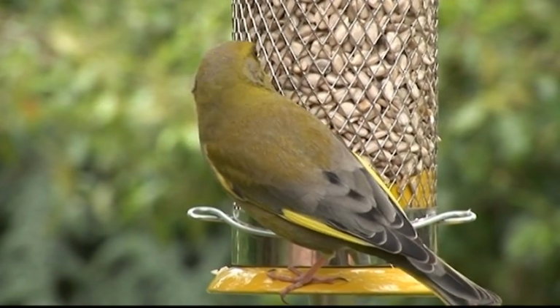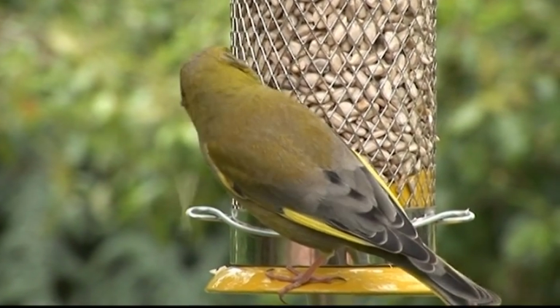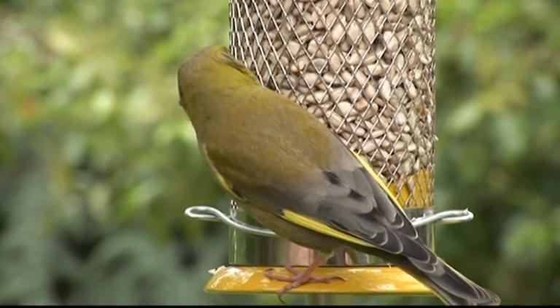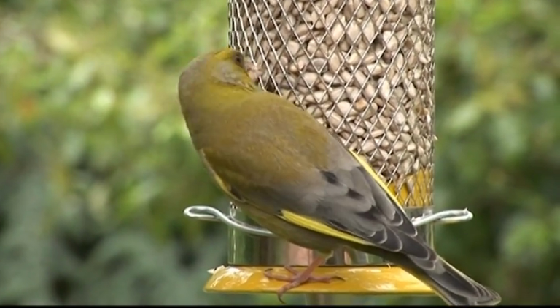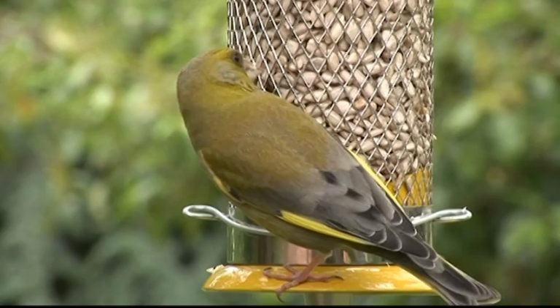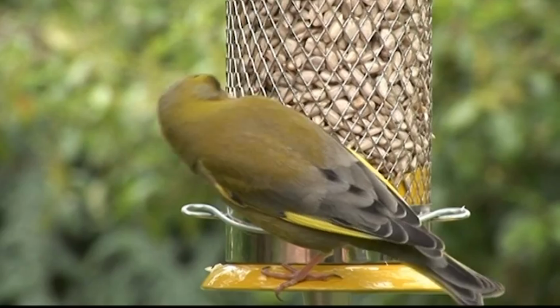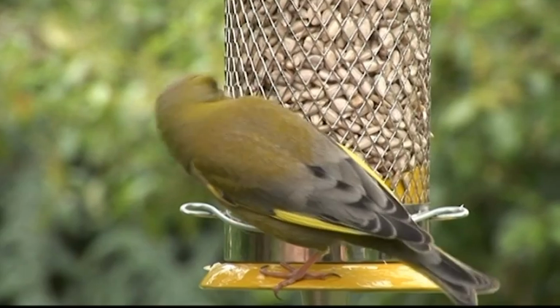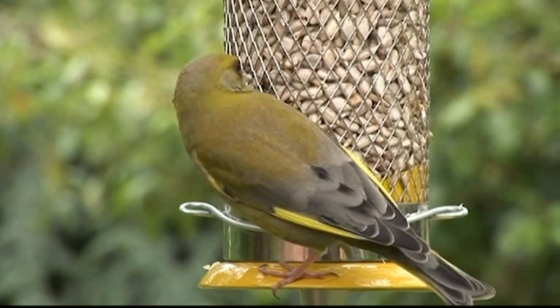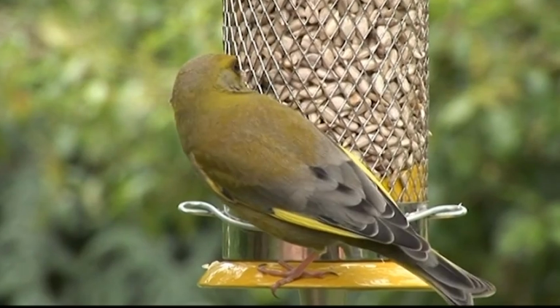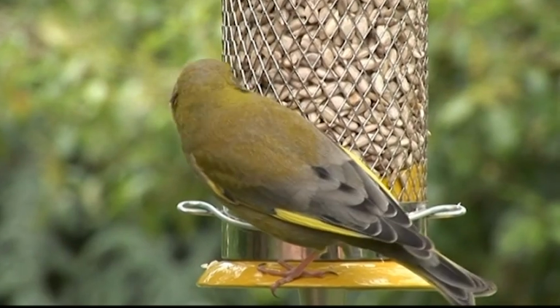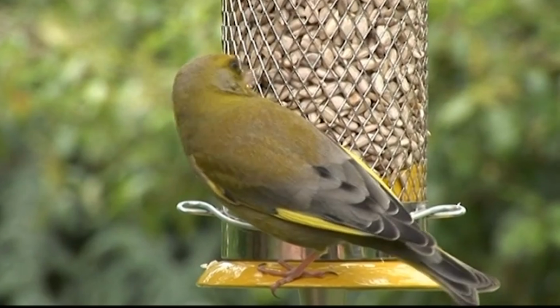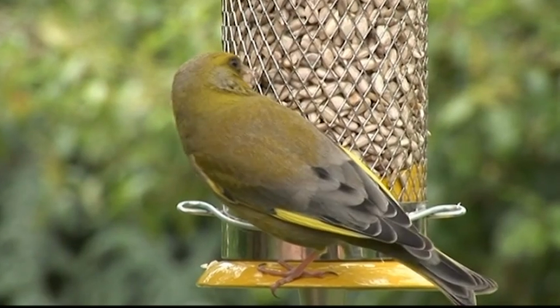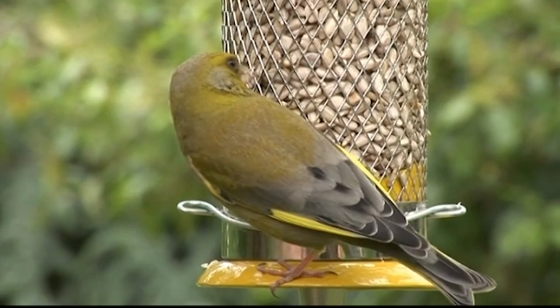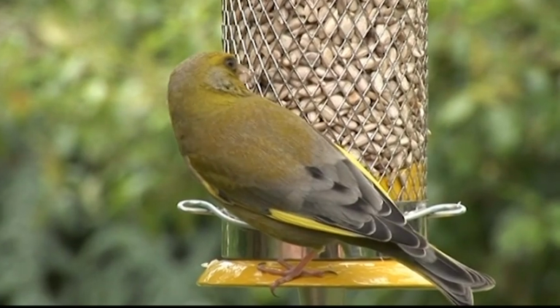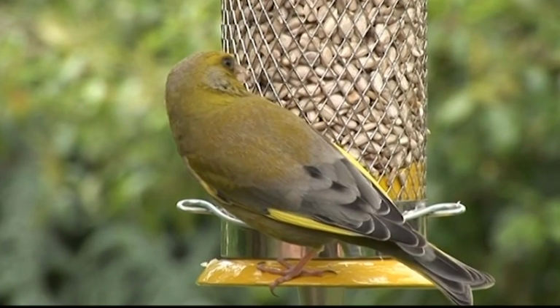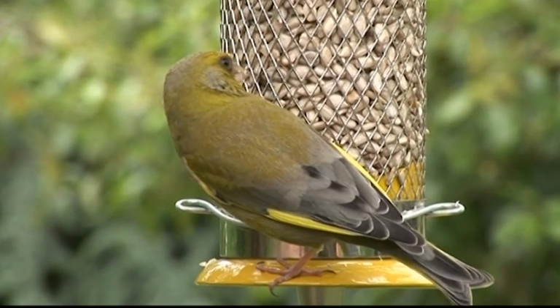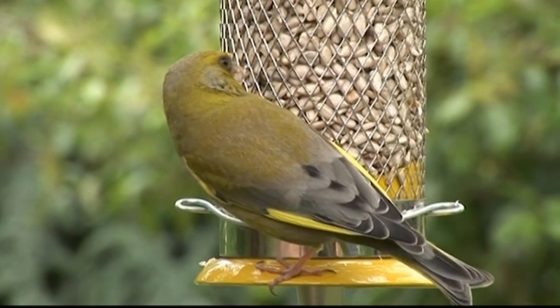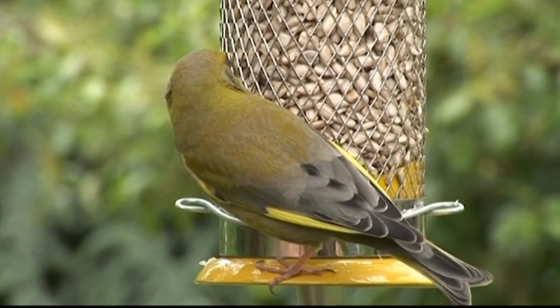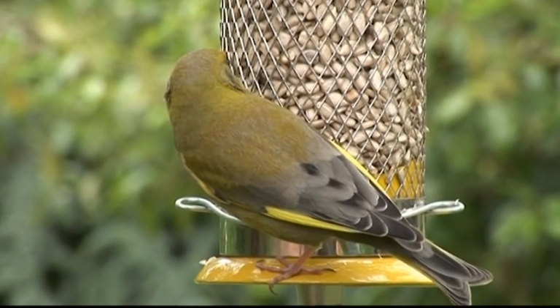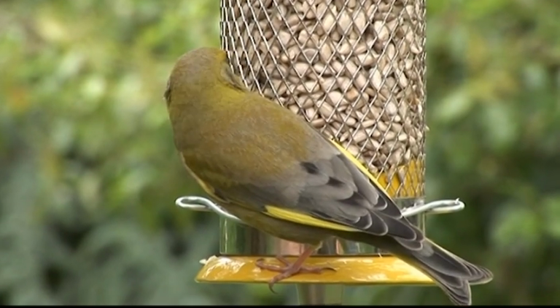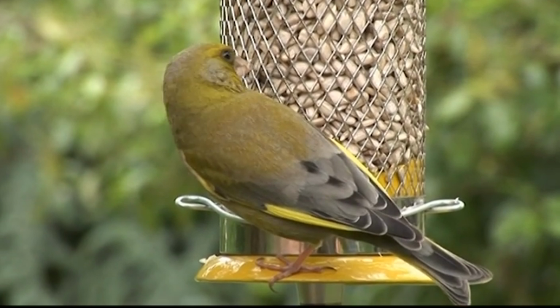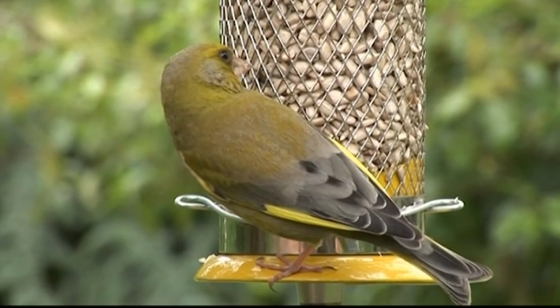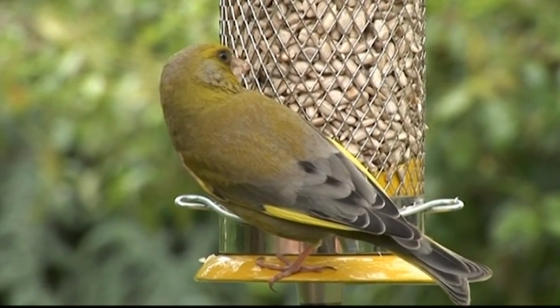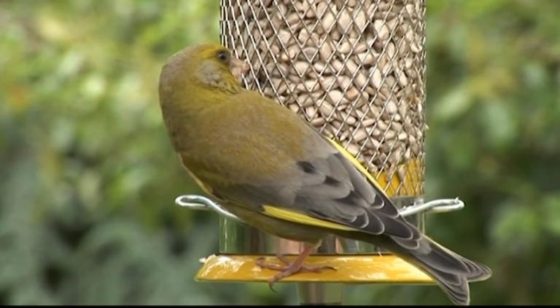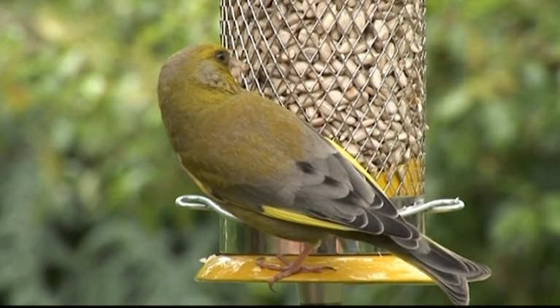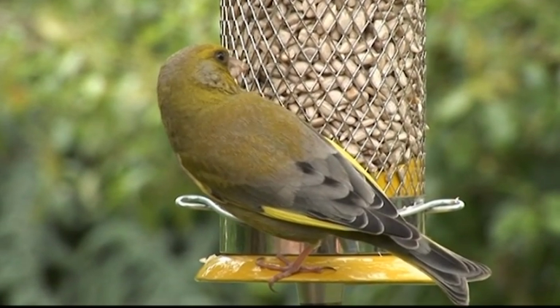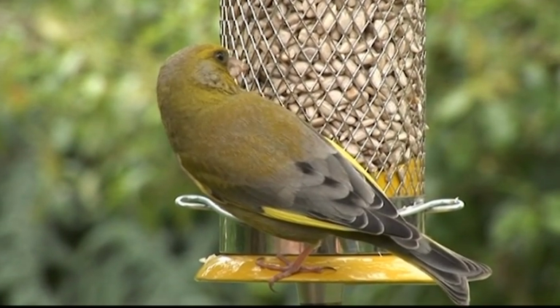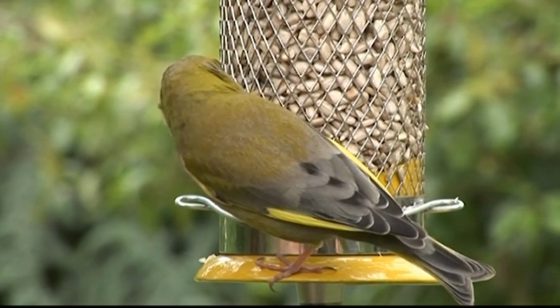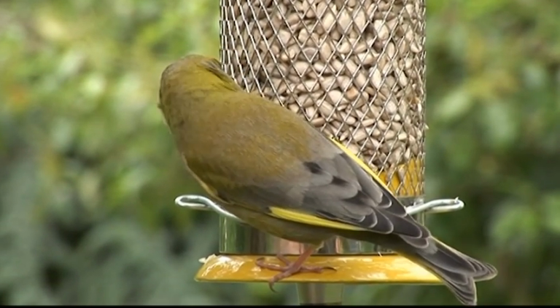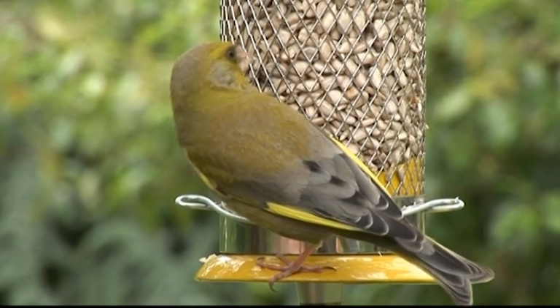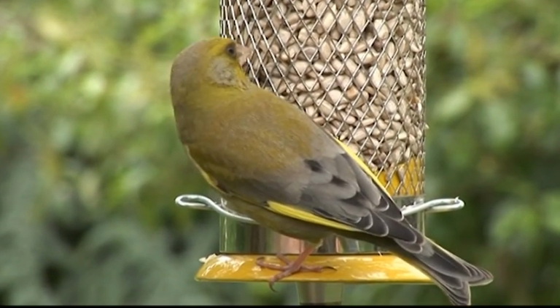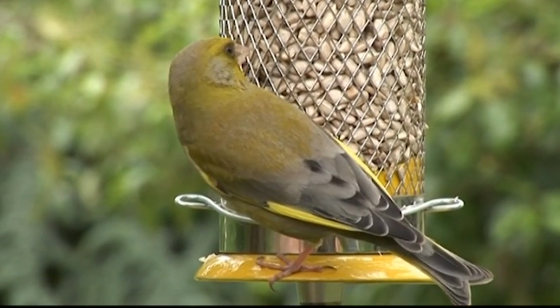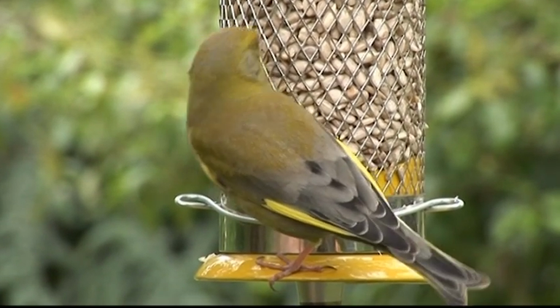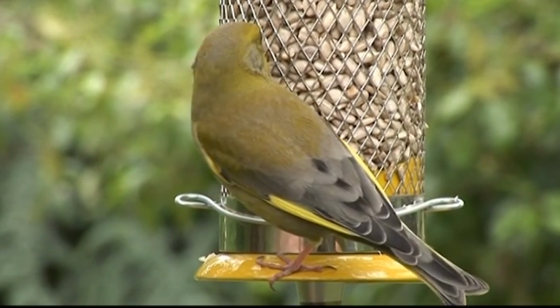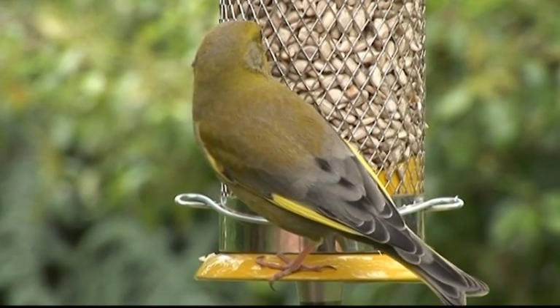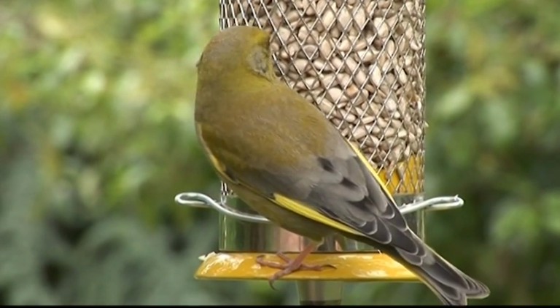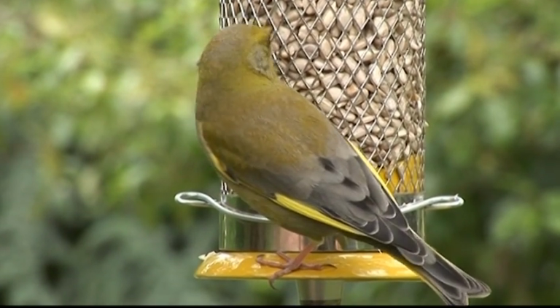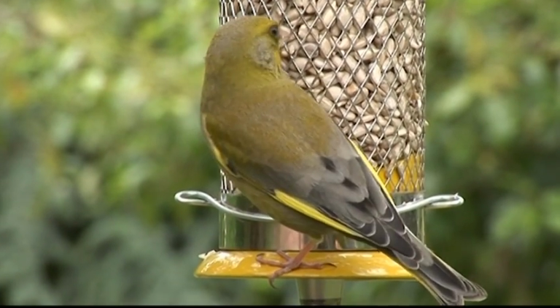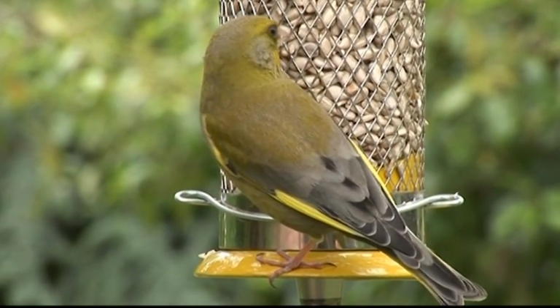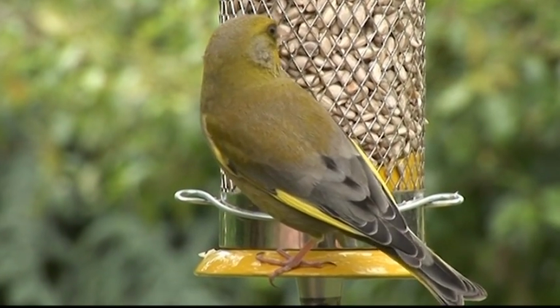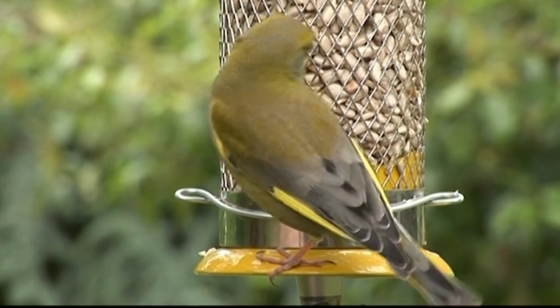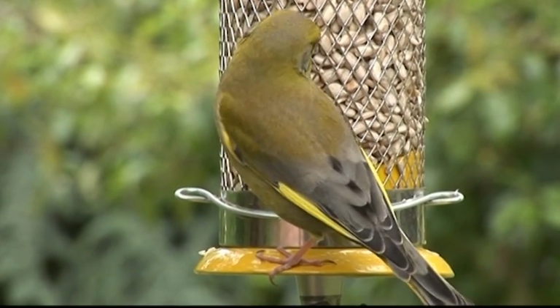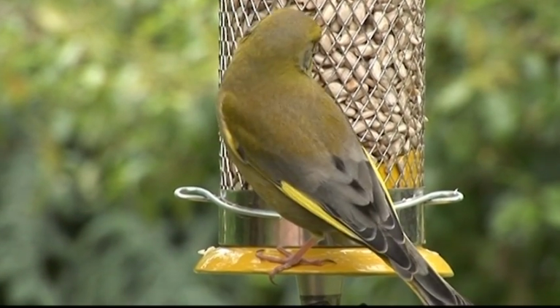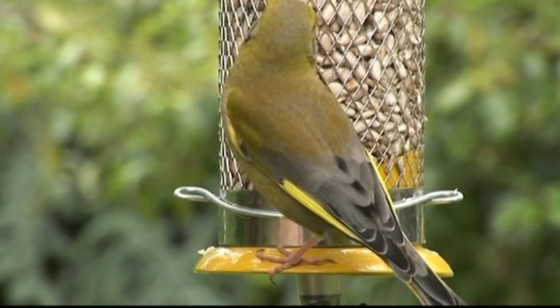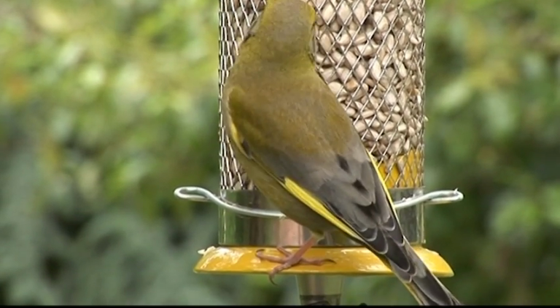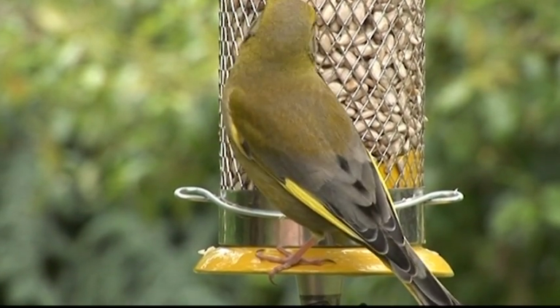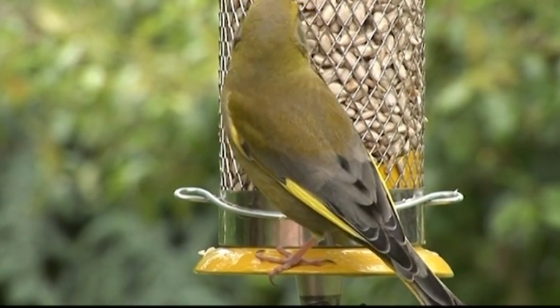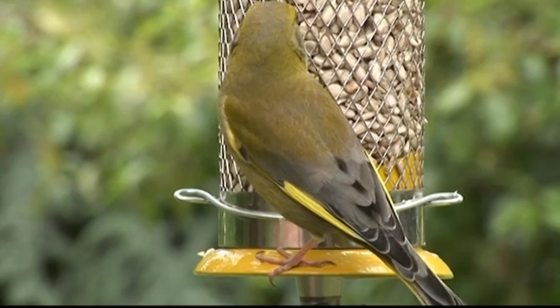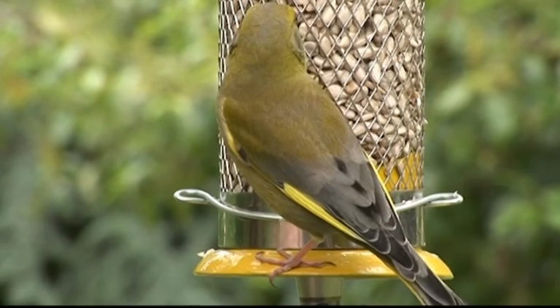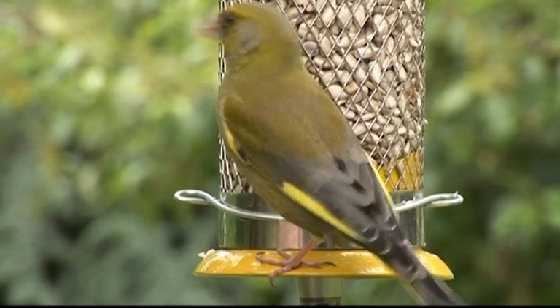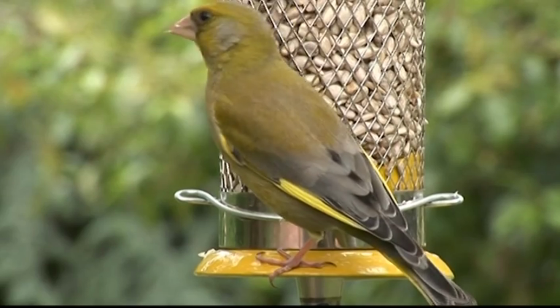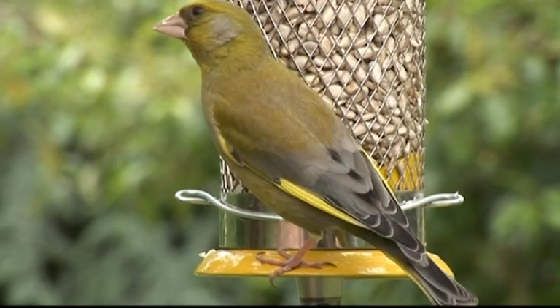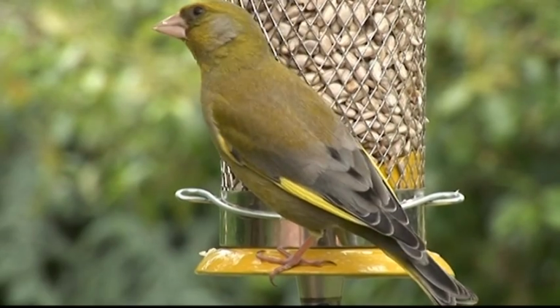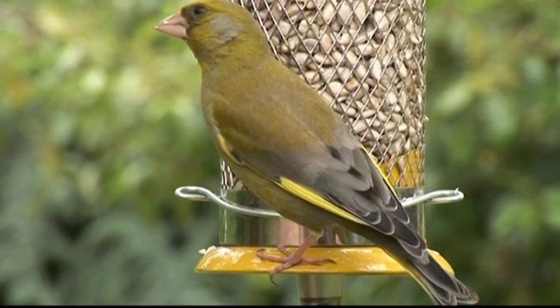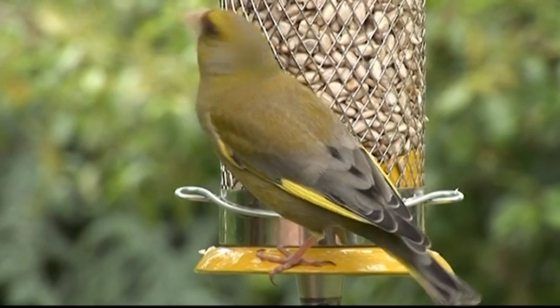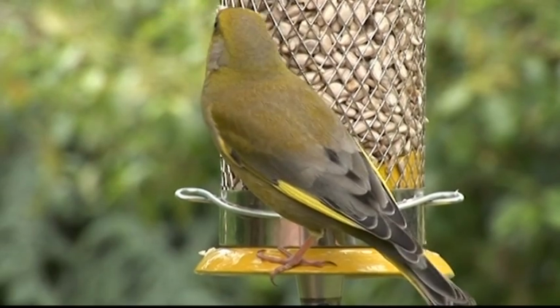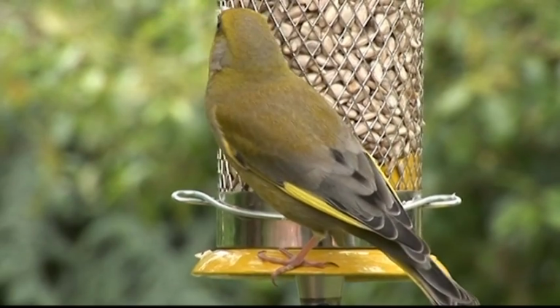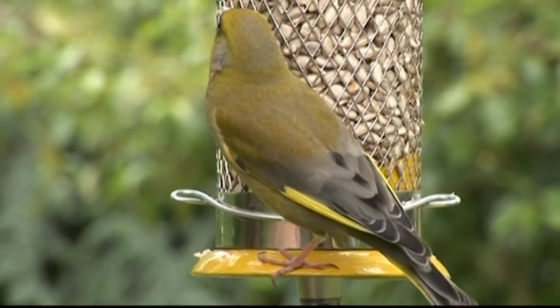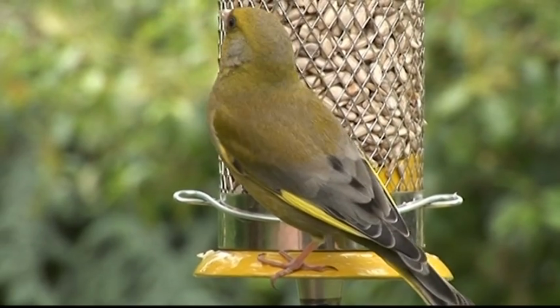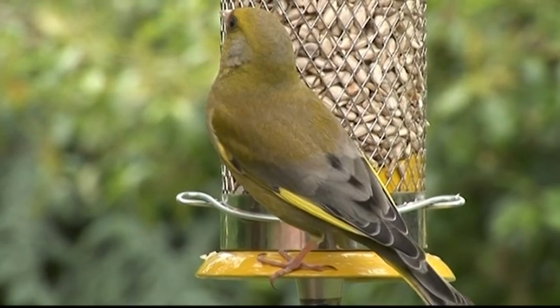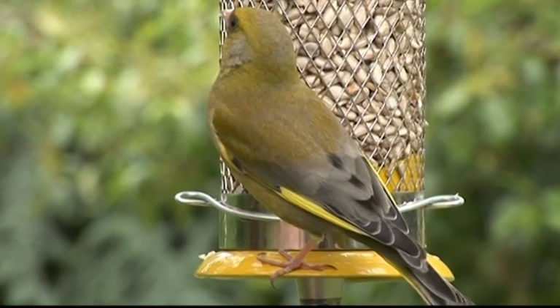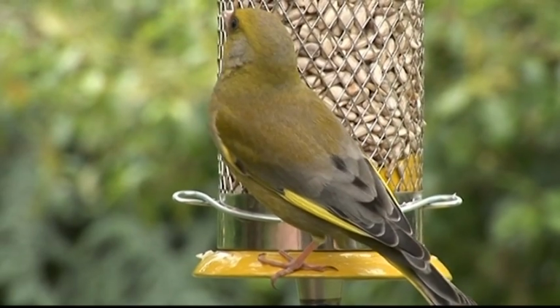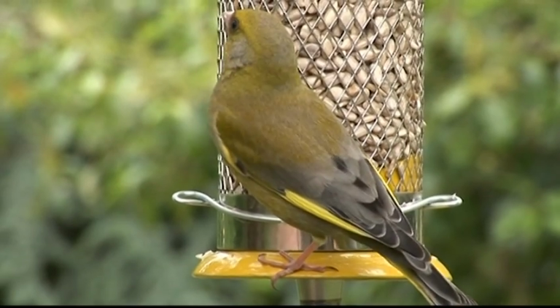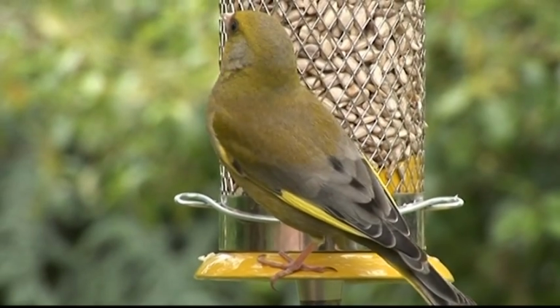Ensure you have a good view, so that you can enjoy and see the delightful source of life, colour and song that wild birds will bring to your garden.